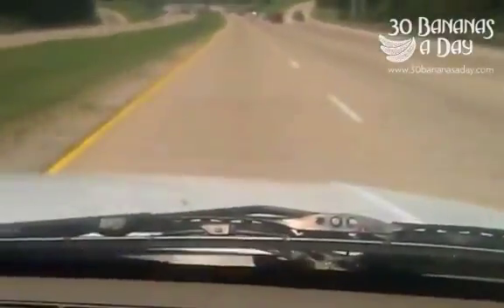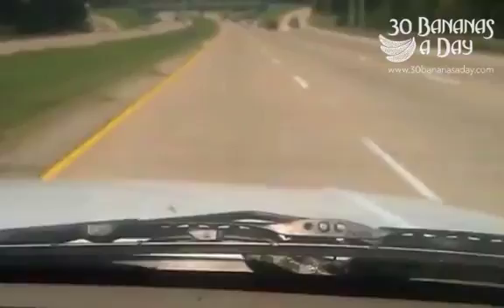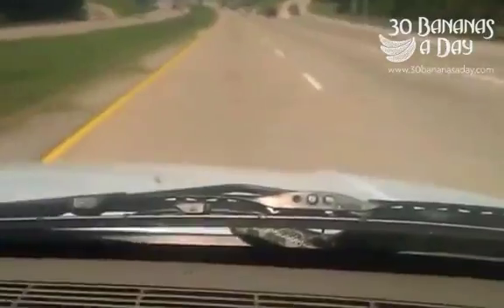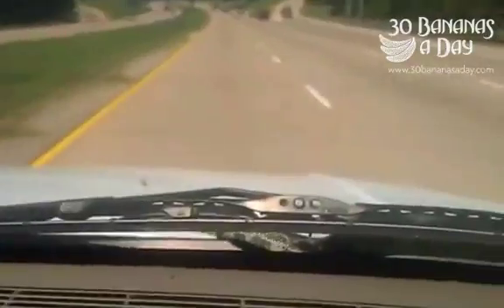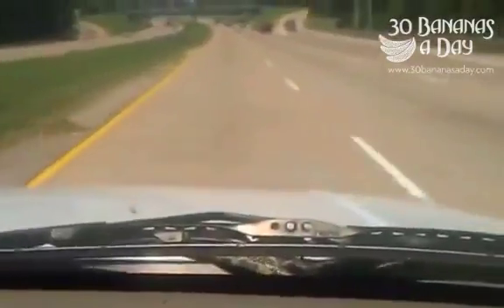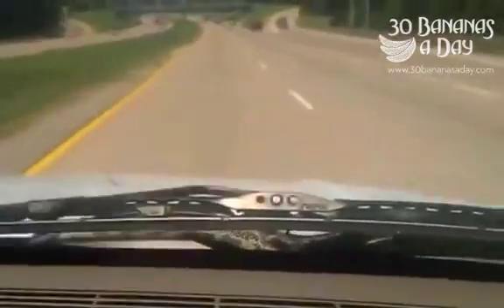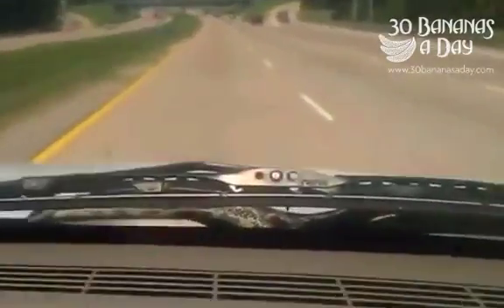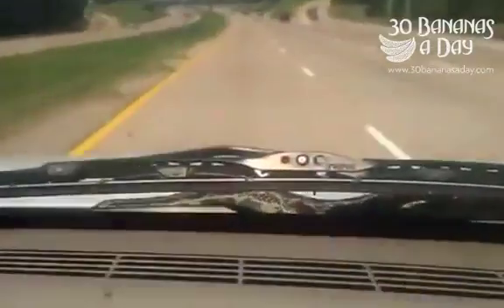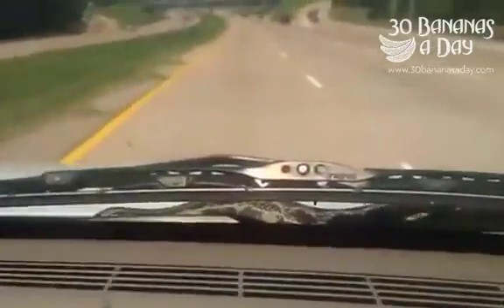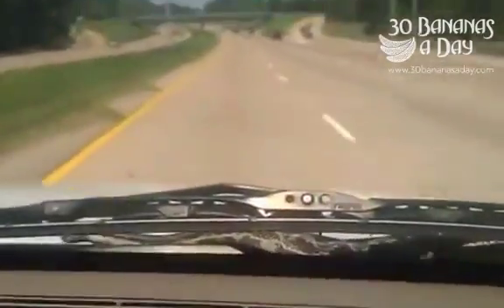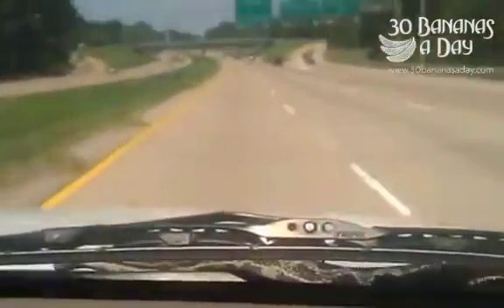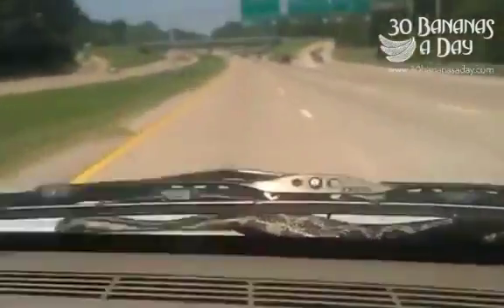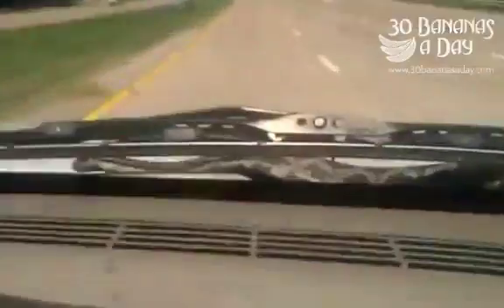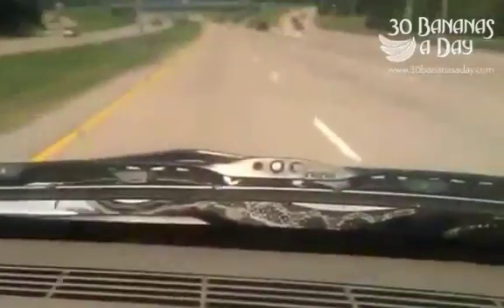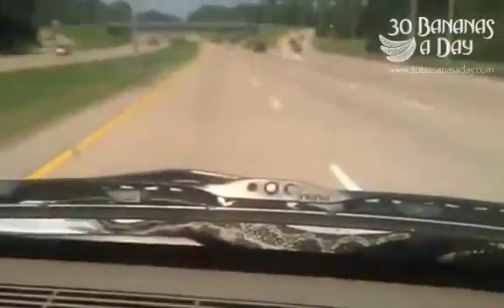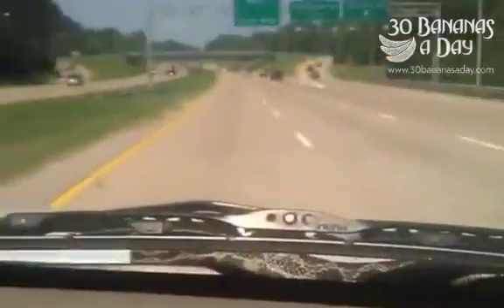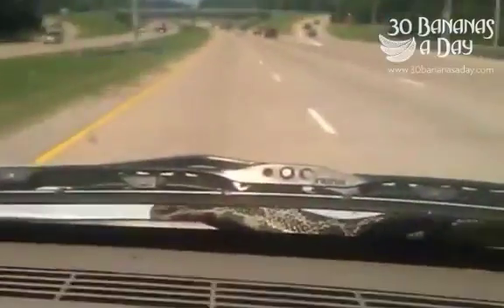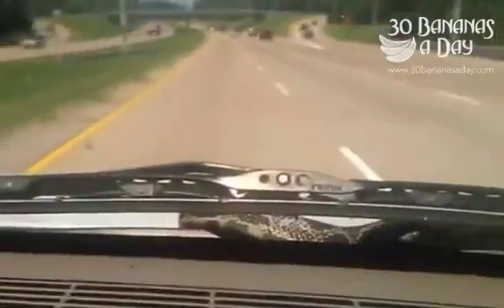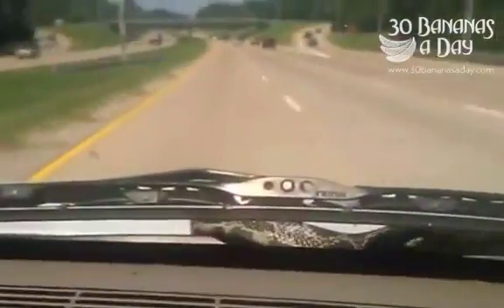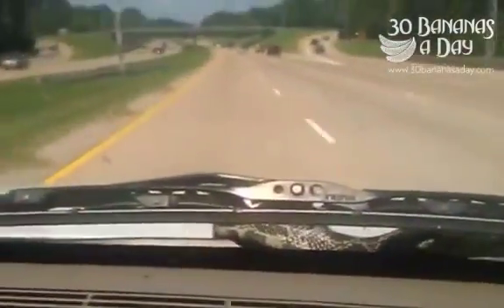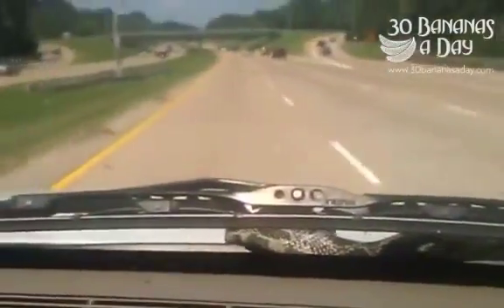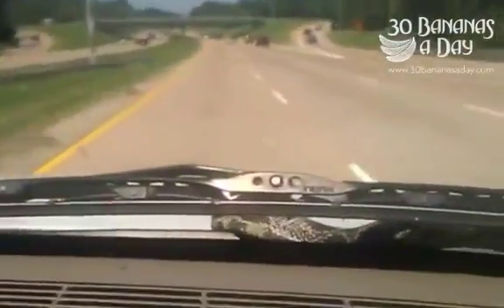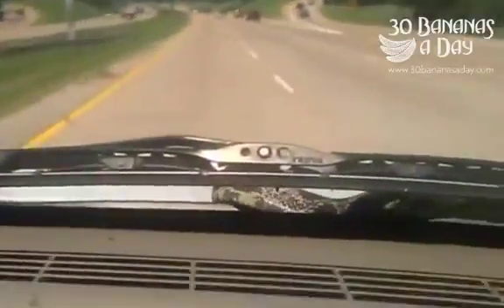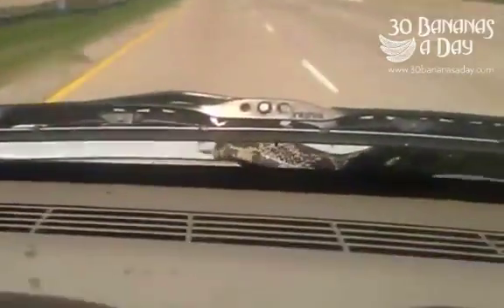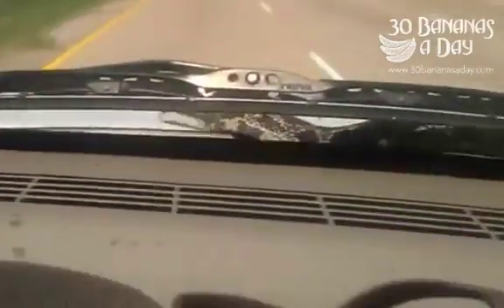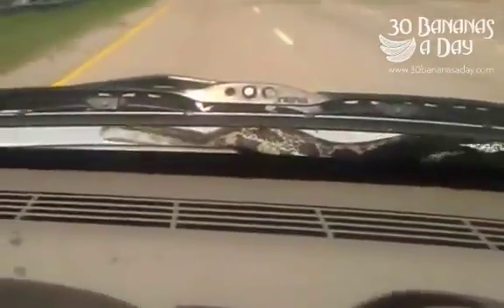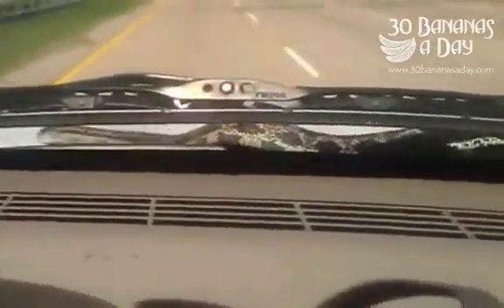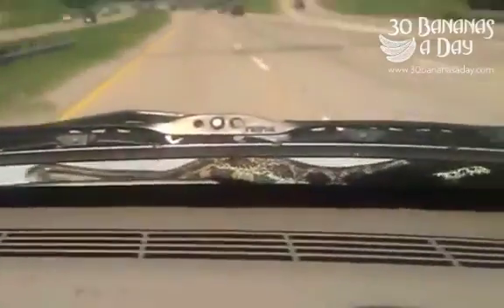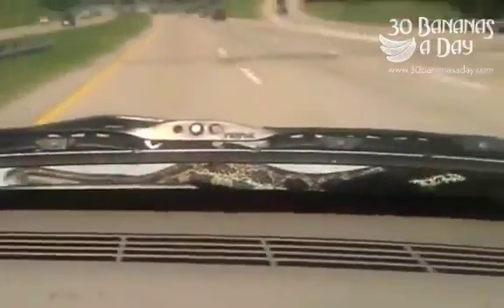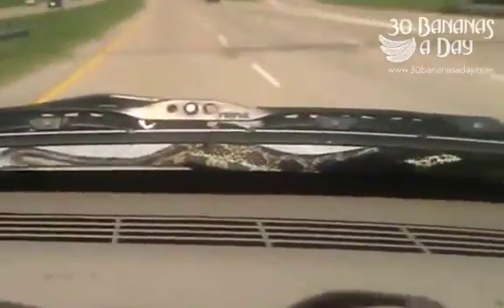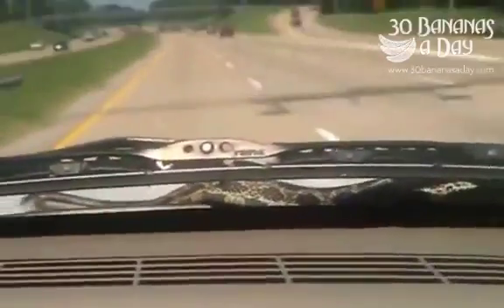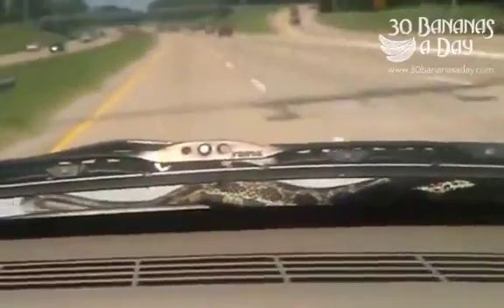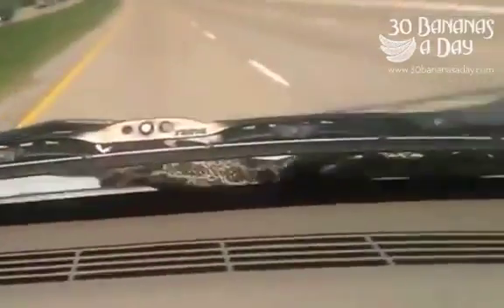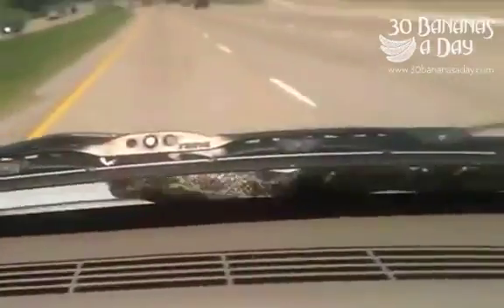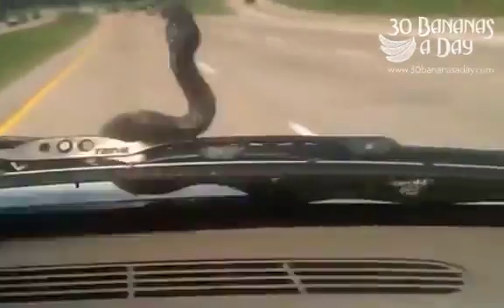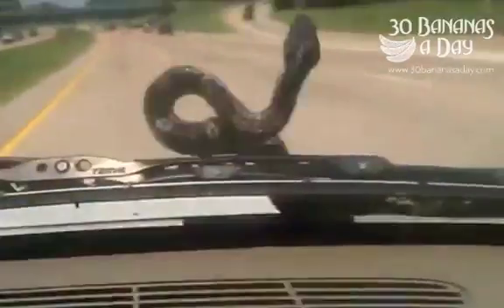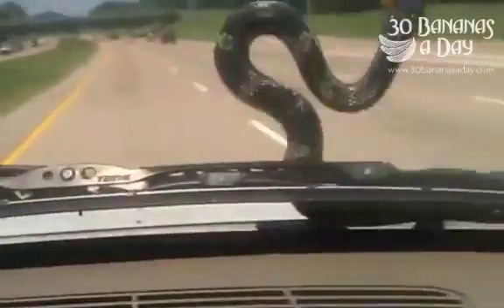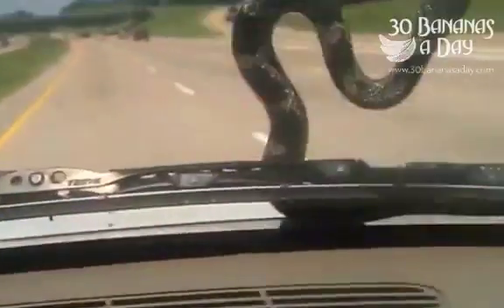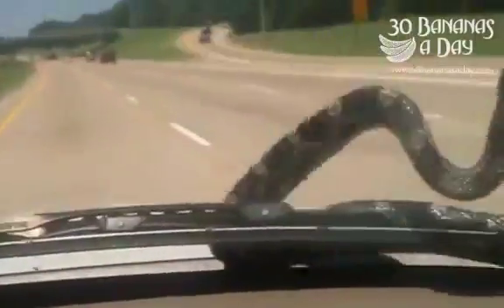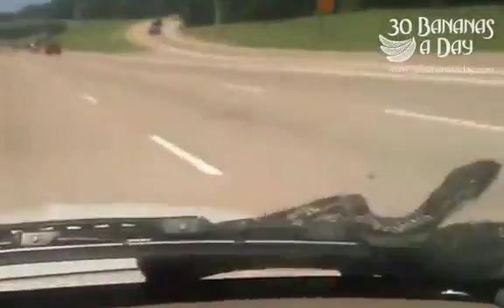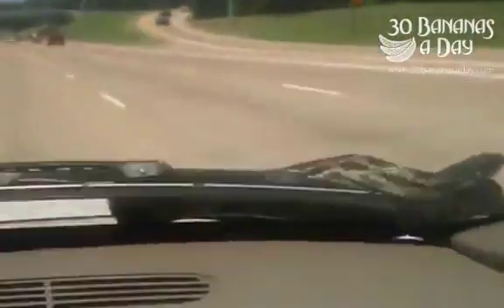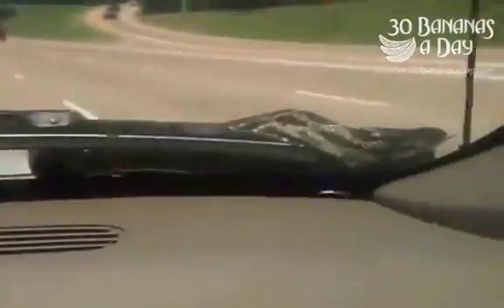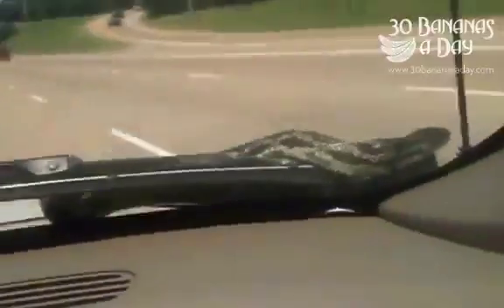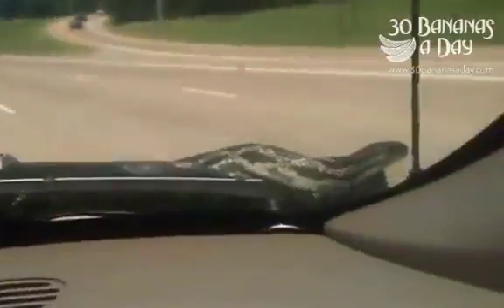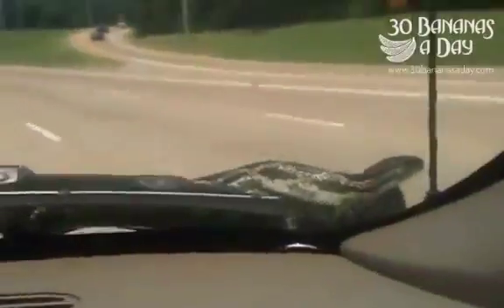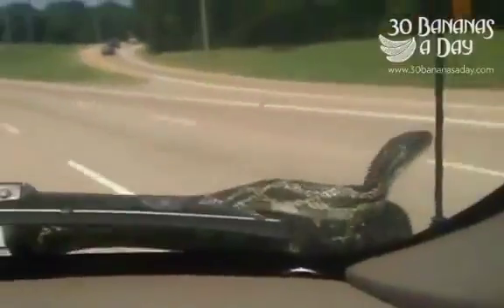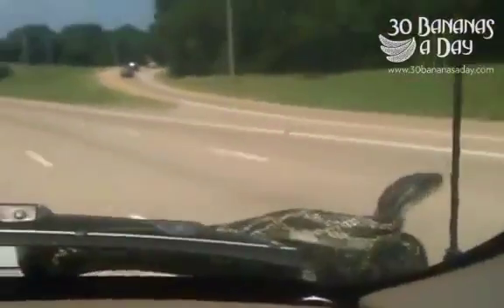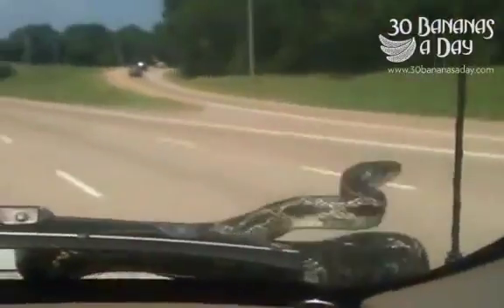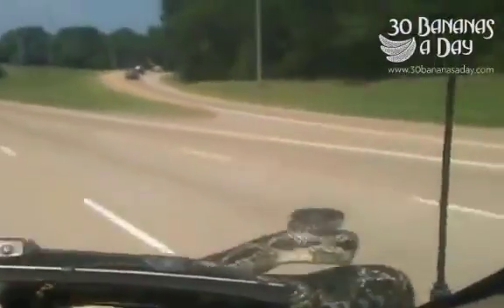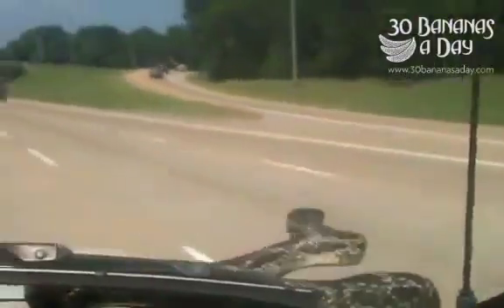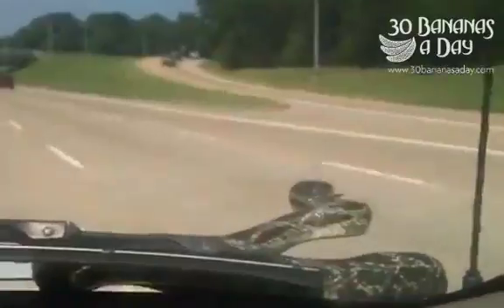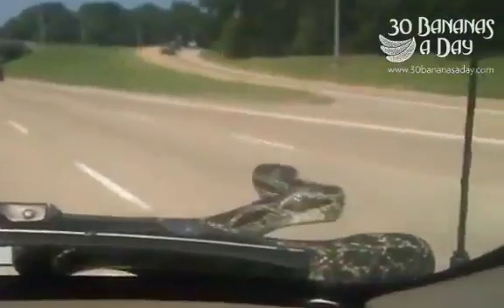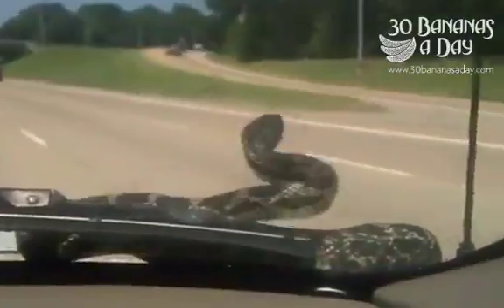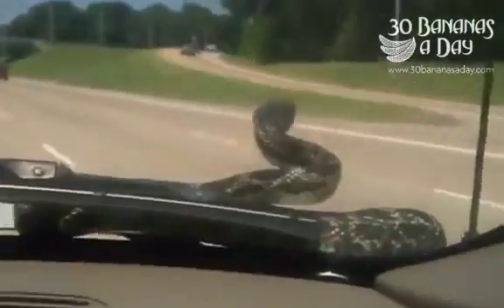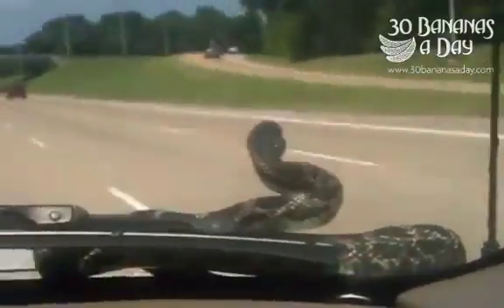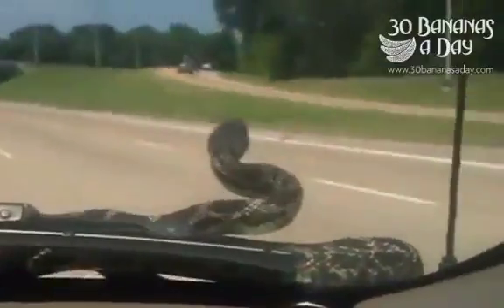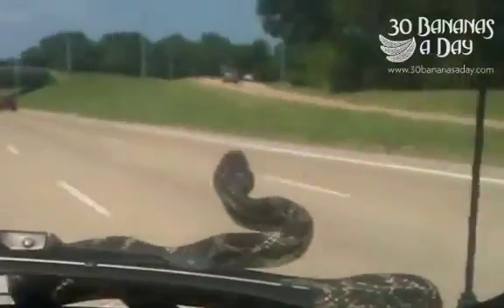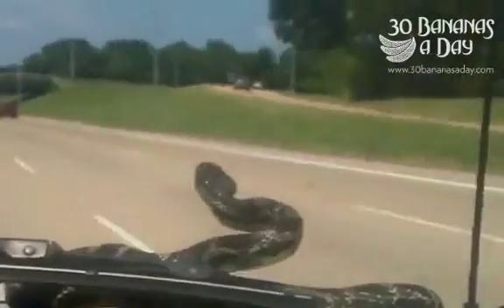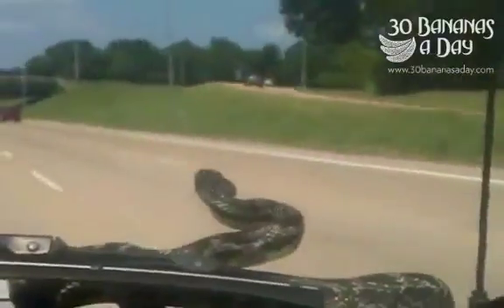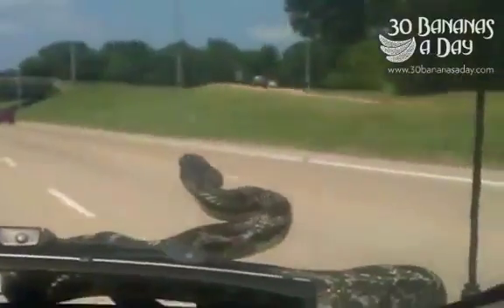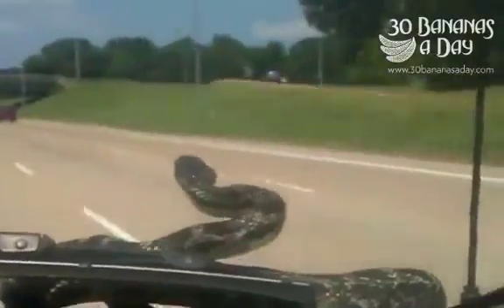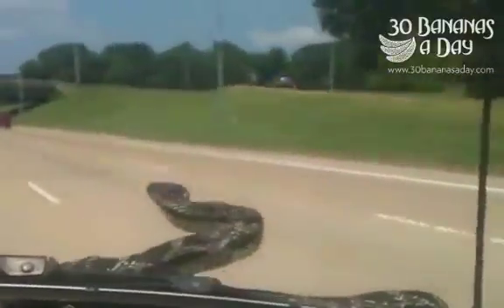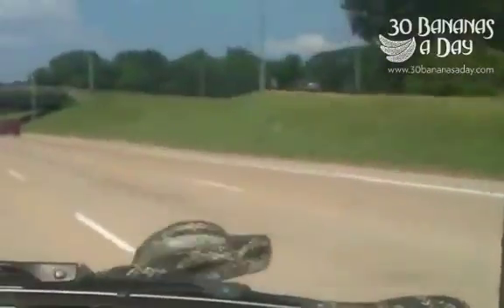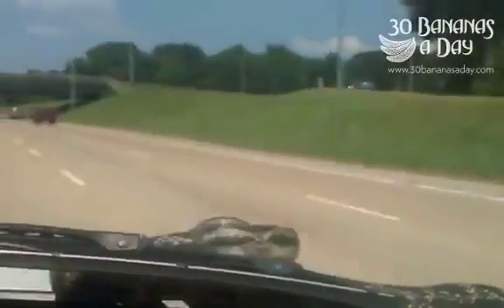I don't know — this is a water moccasin. A water moccasin on our car.